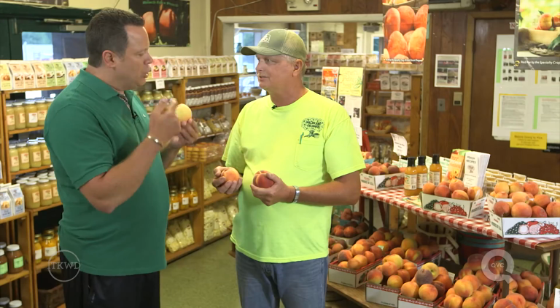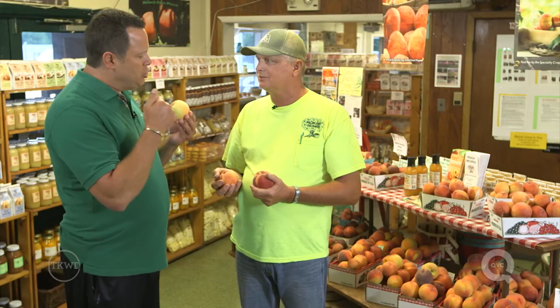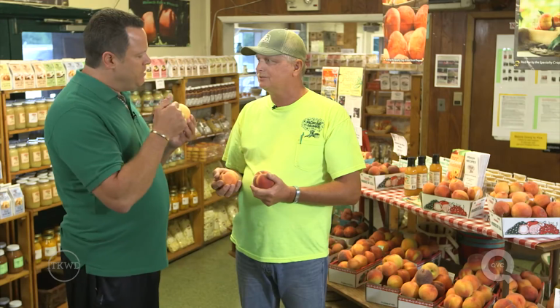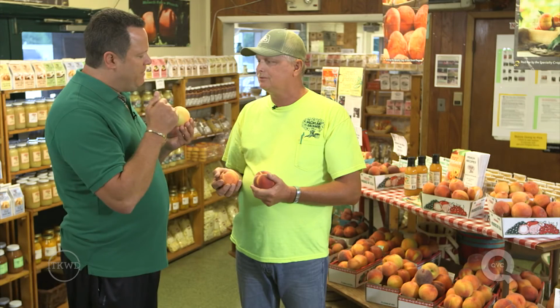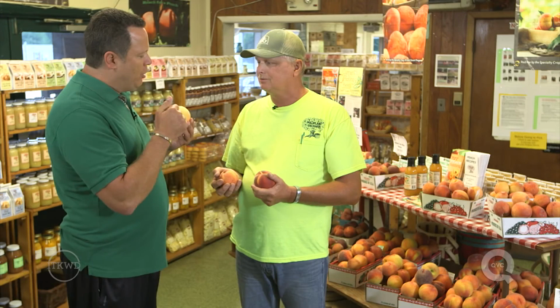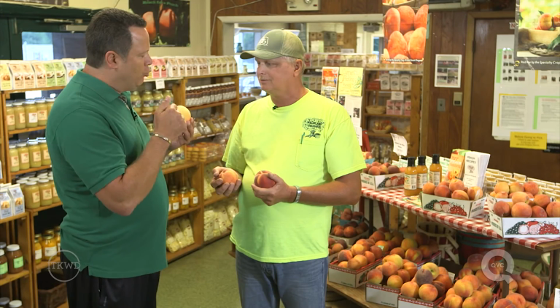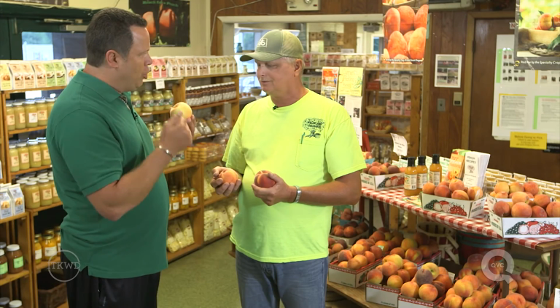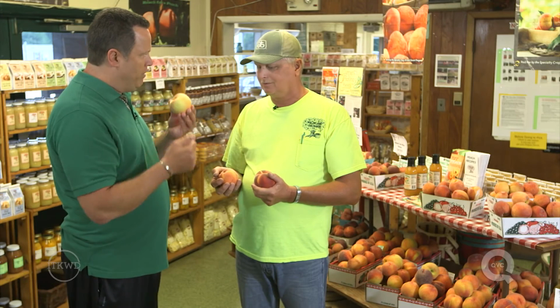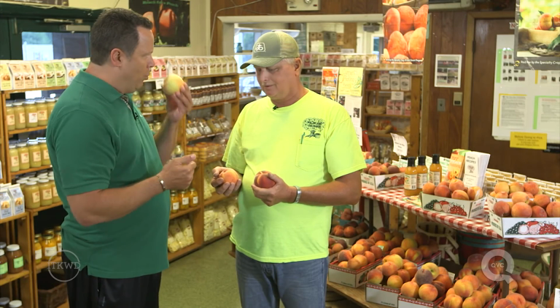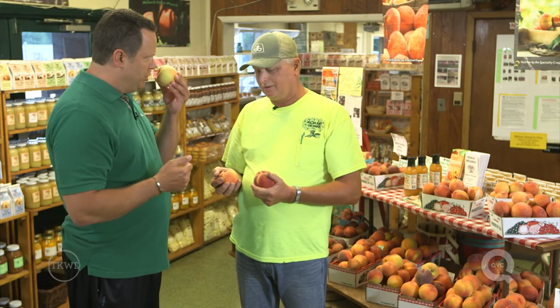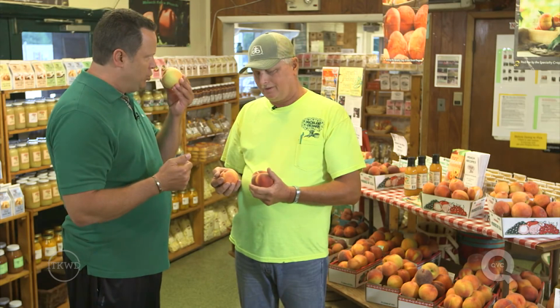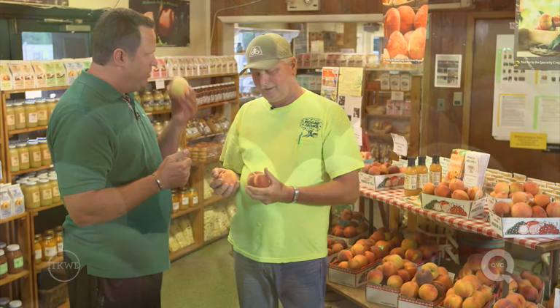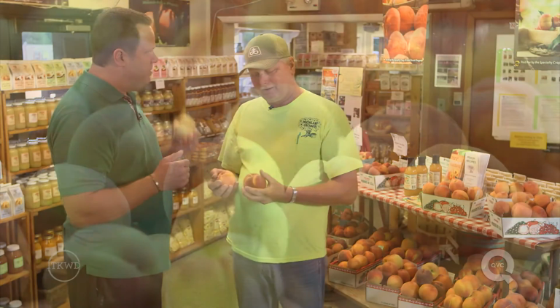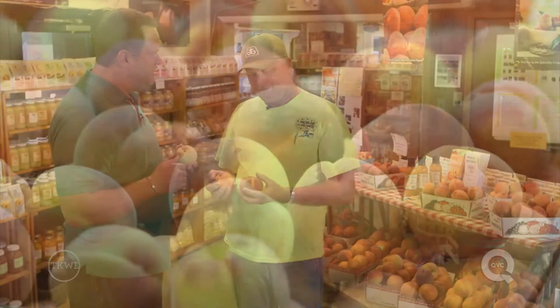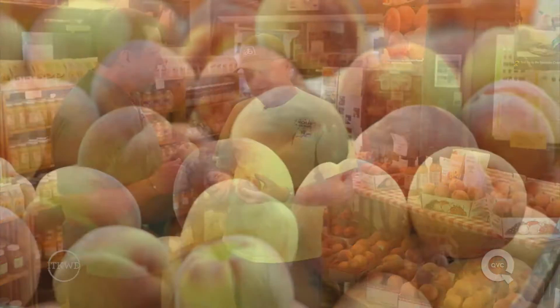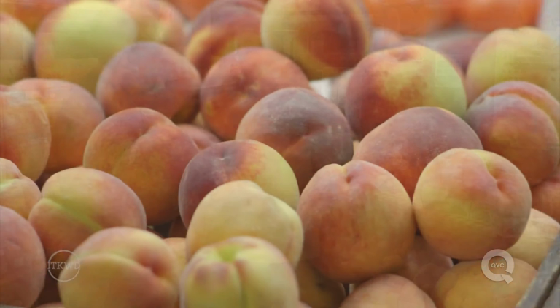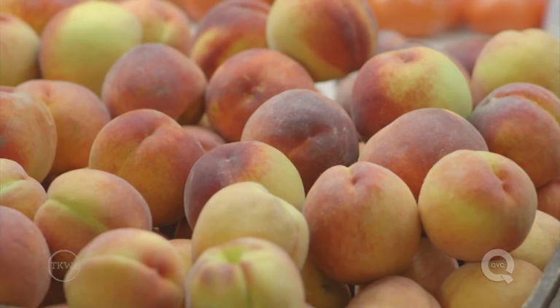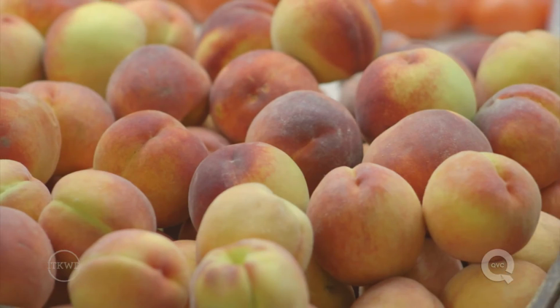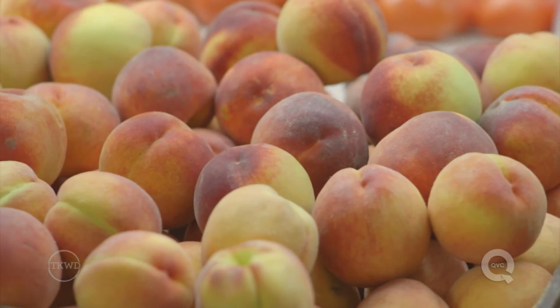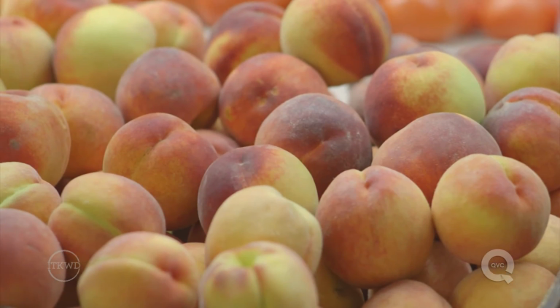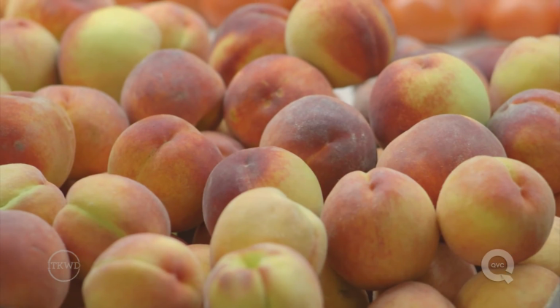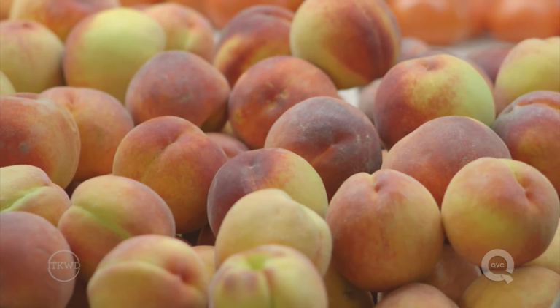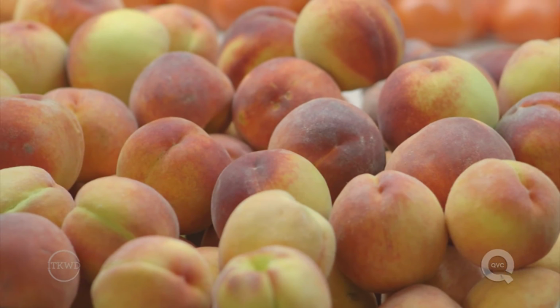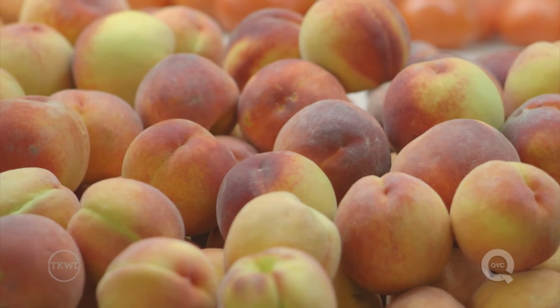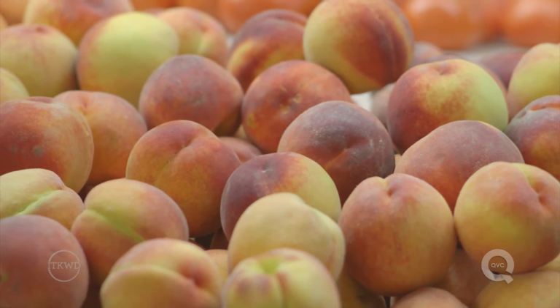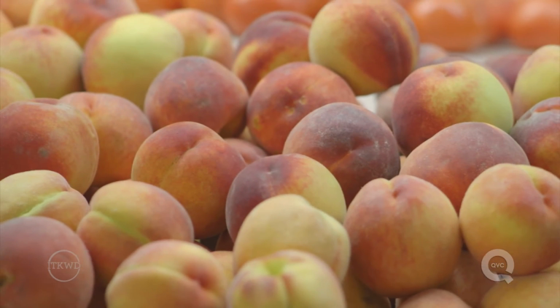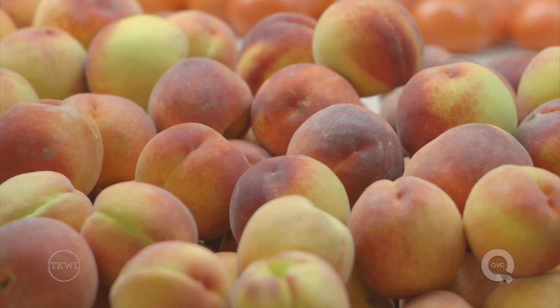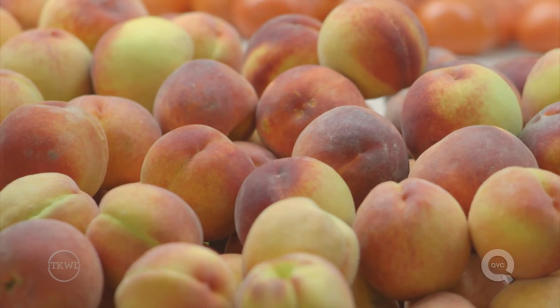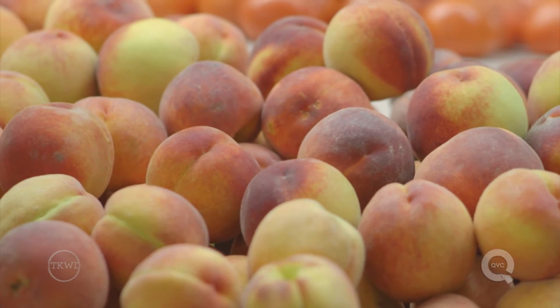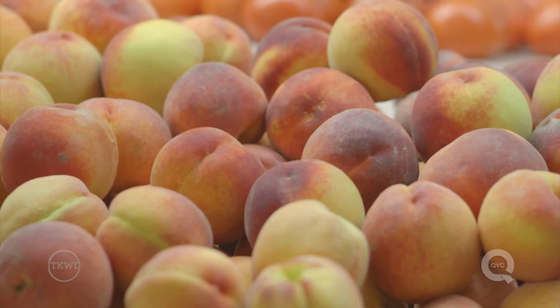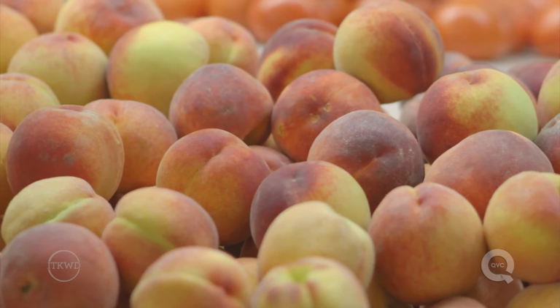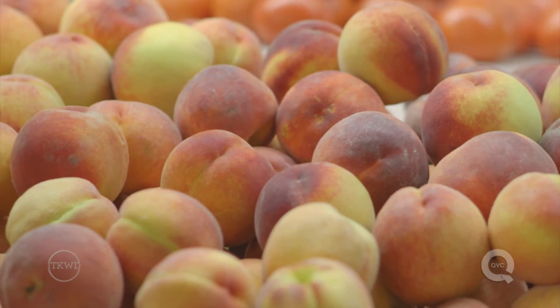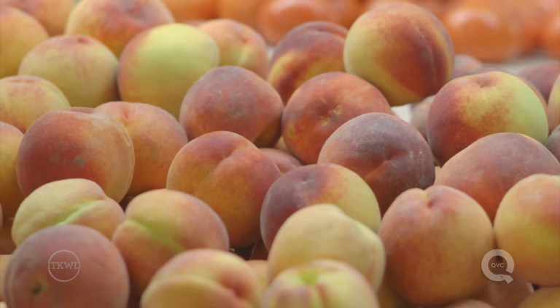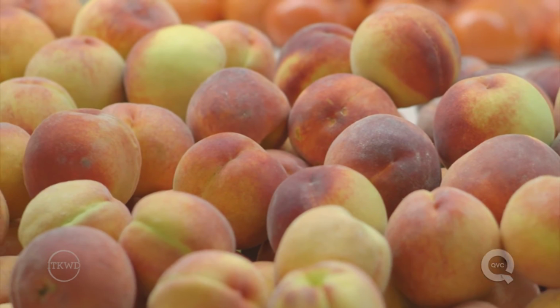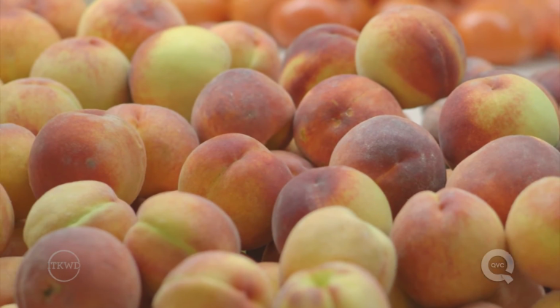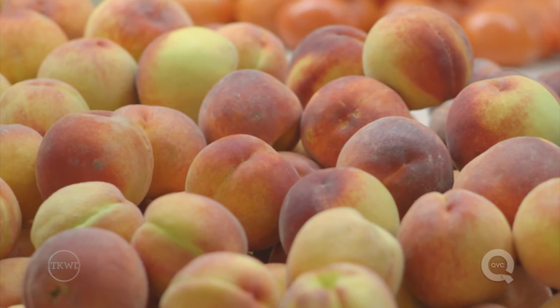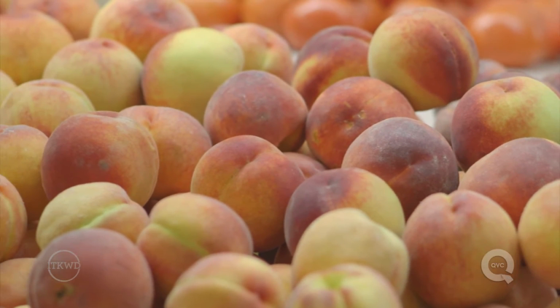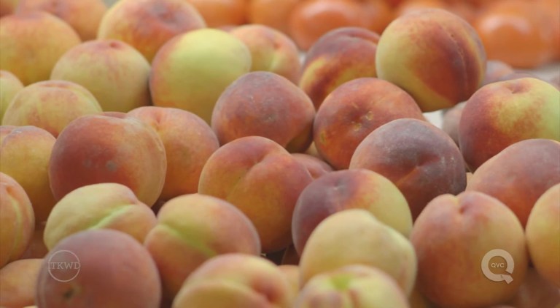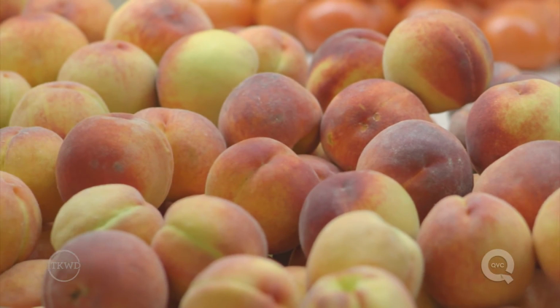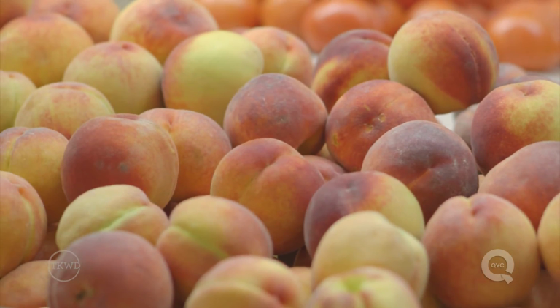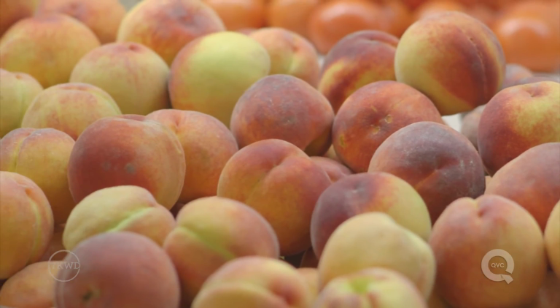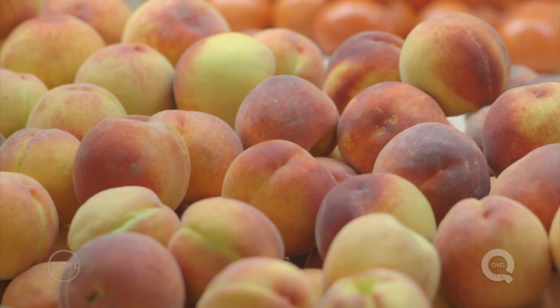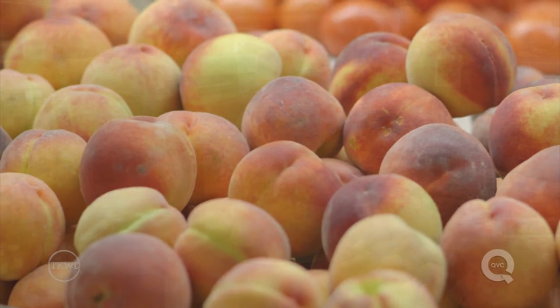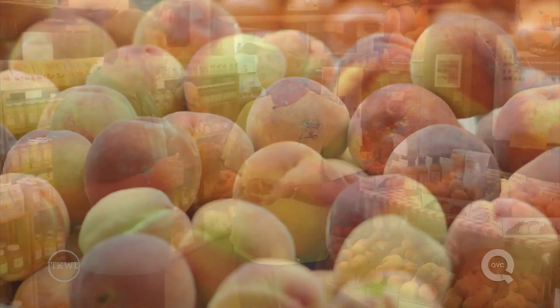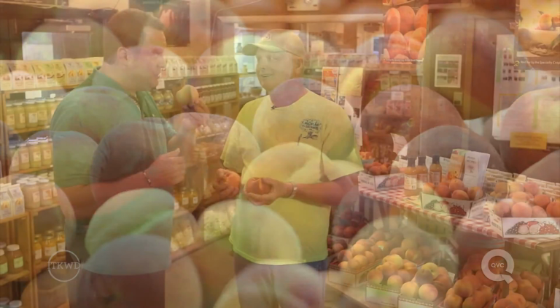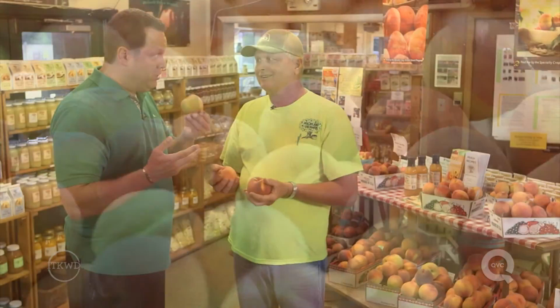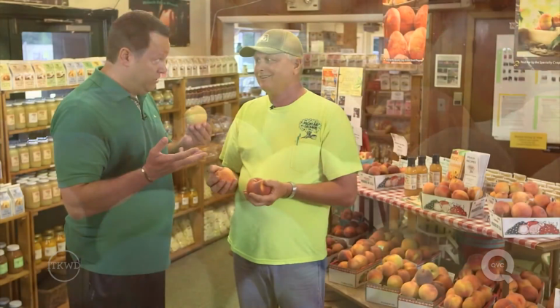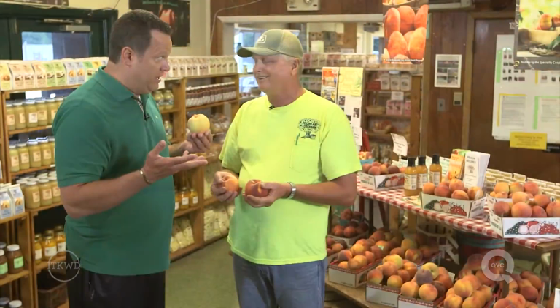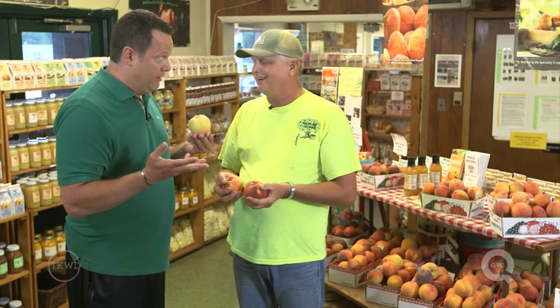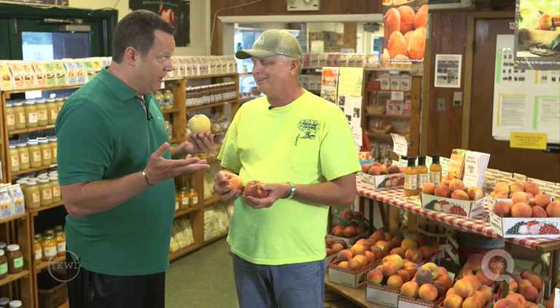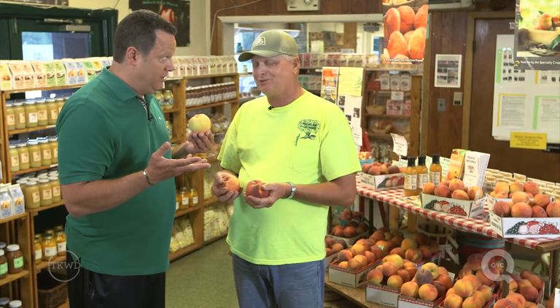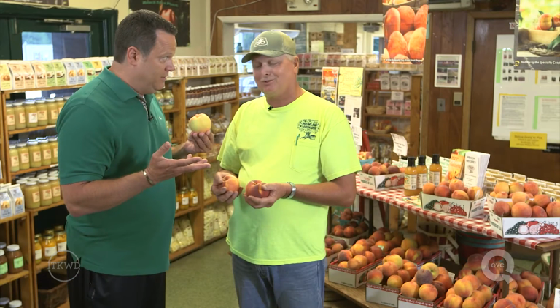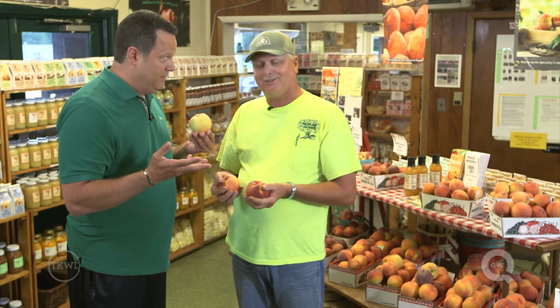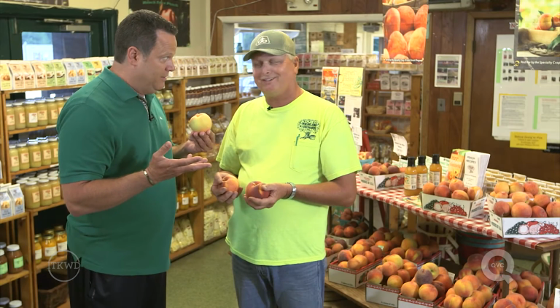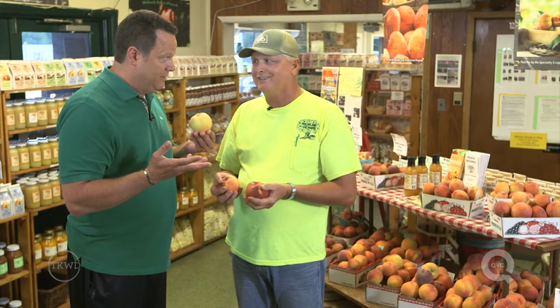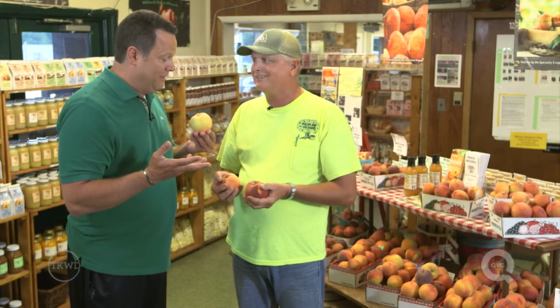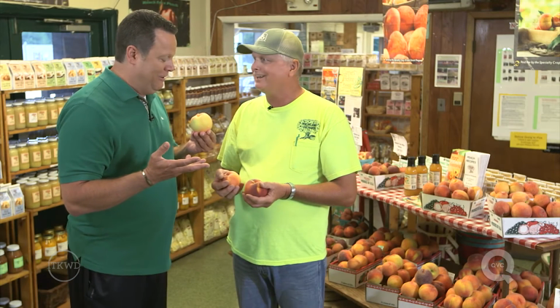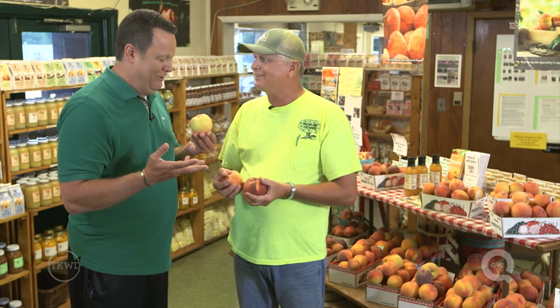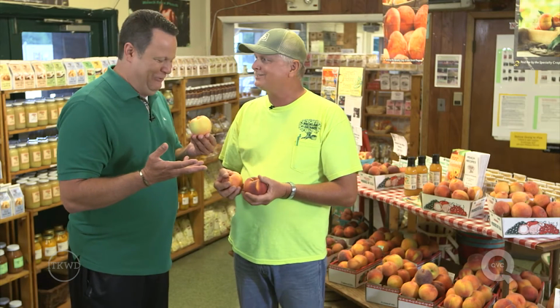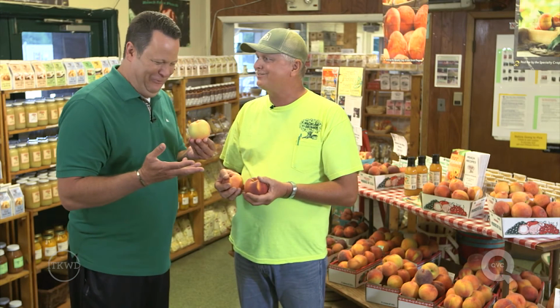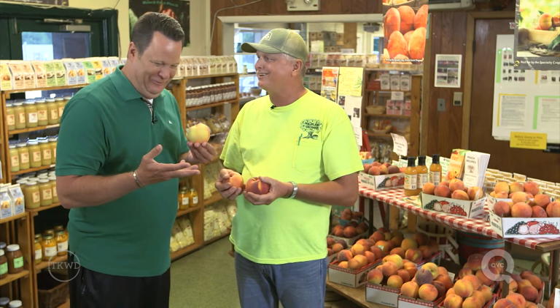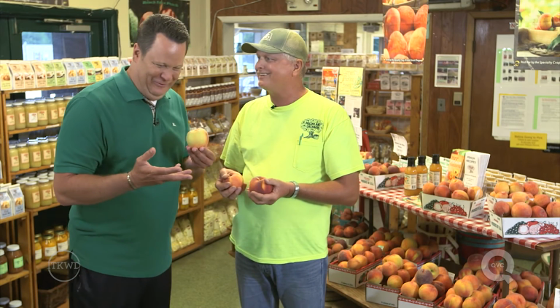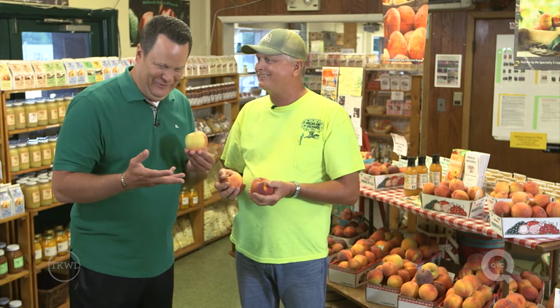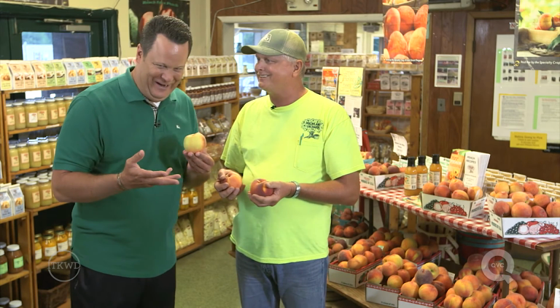Talk to me about aroma — what should we be smelling? You'll get that peach aroma. And if you smell a little peach, that's a good thing — that is very good.